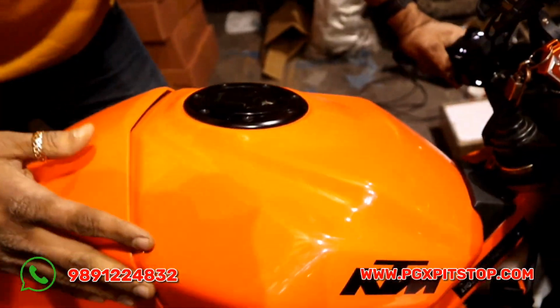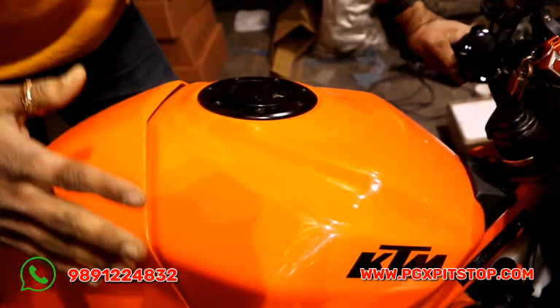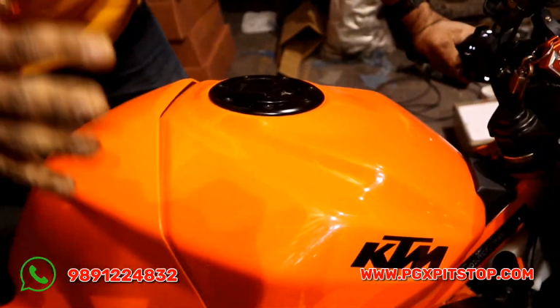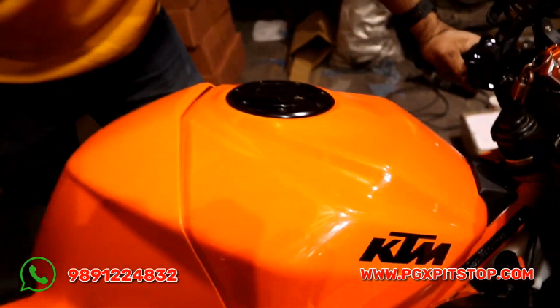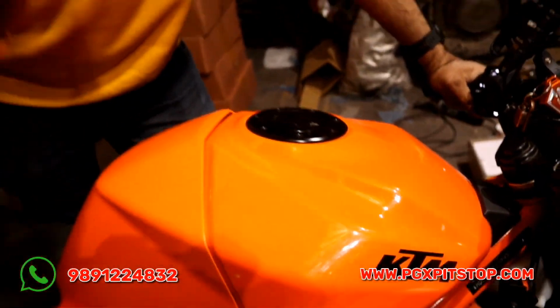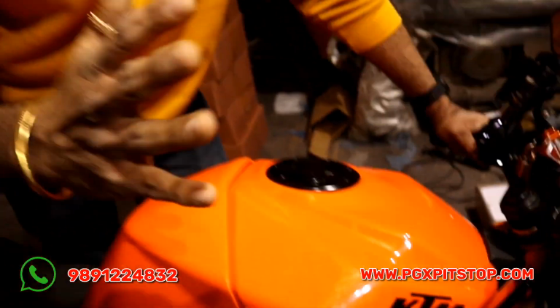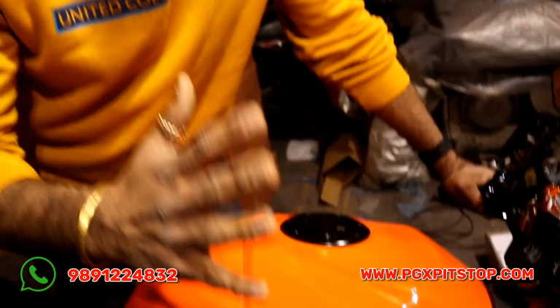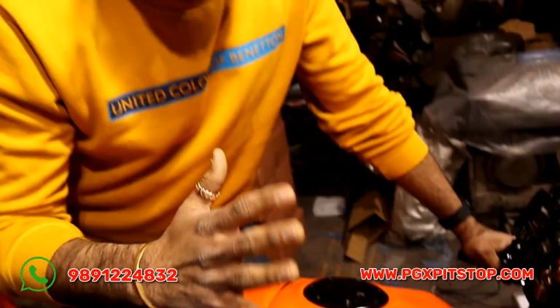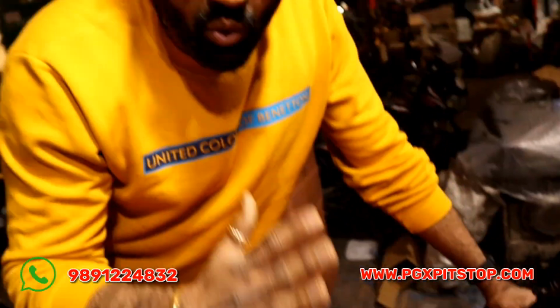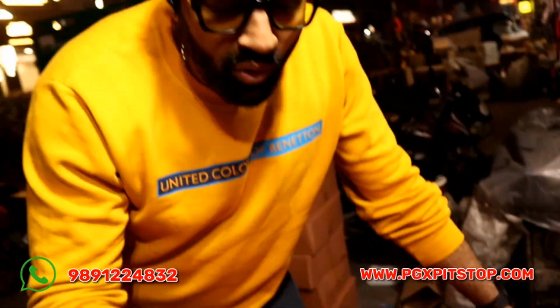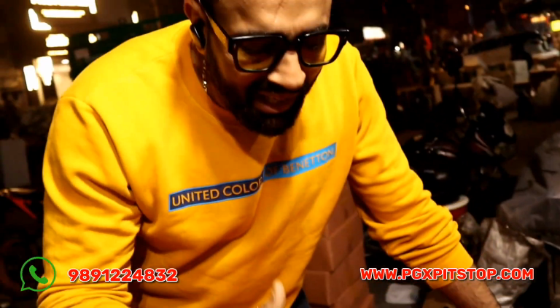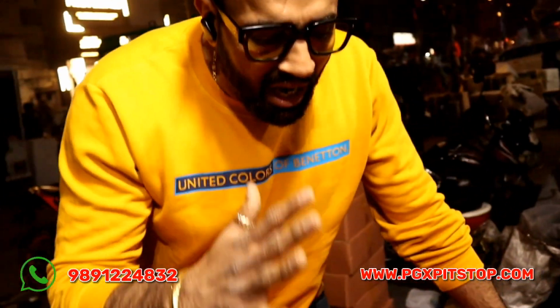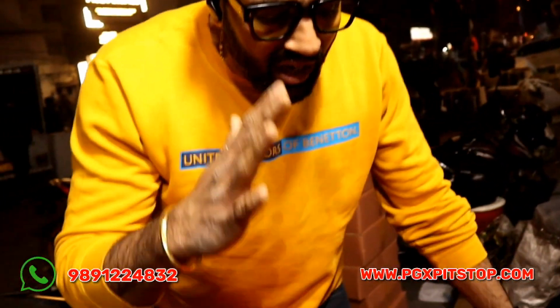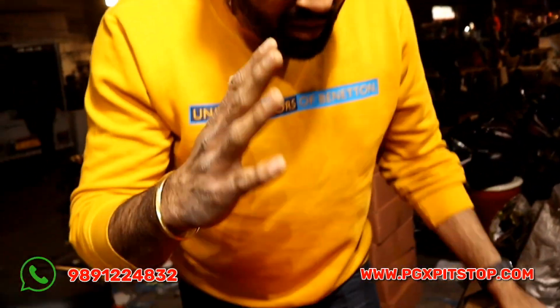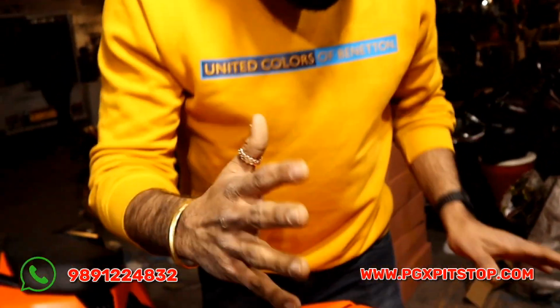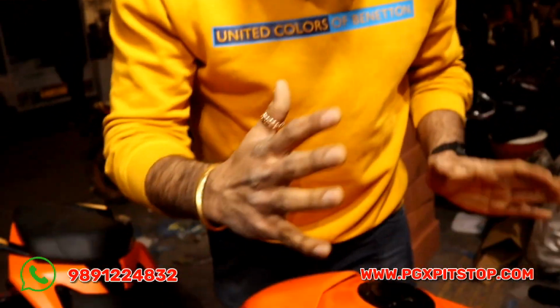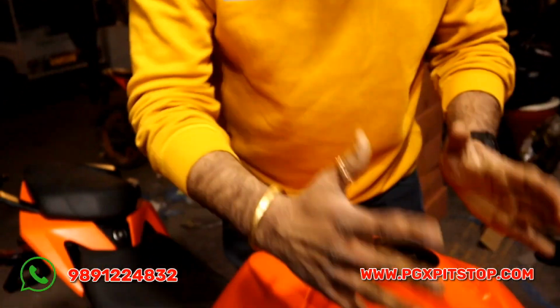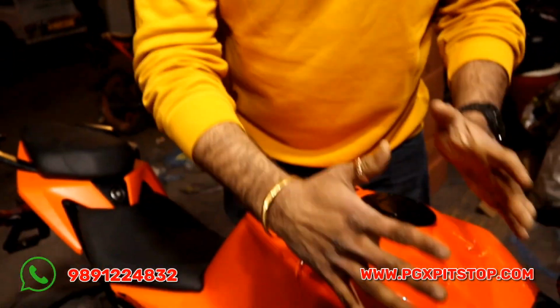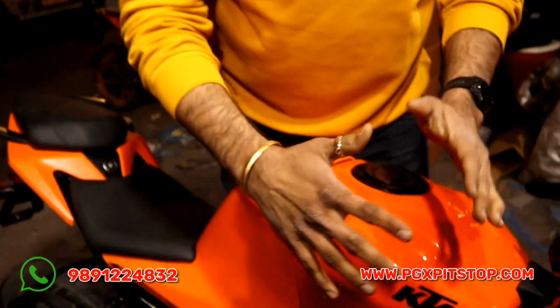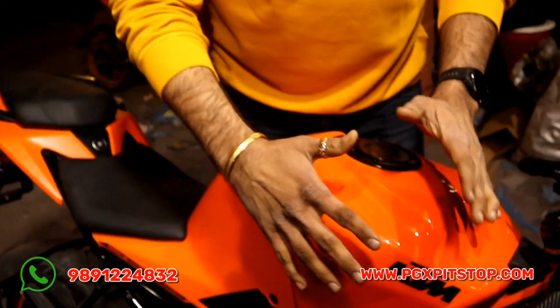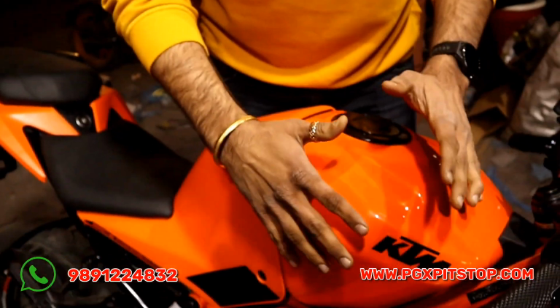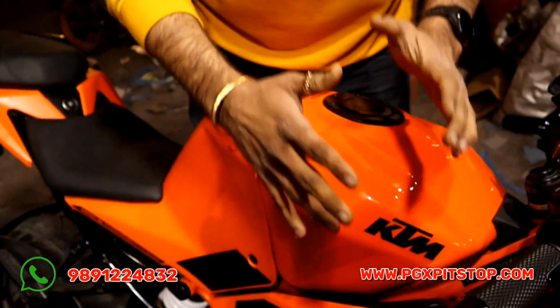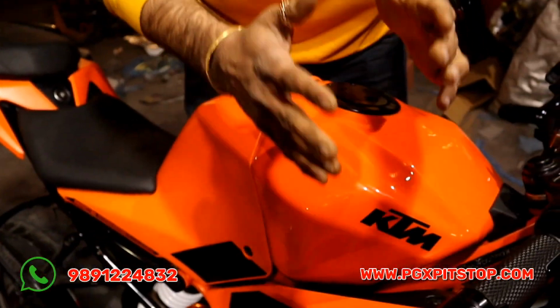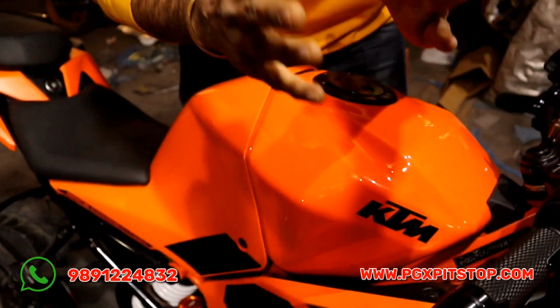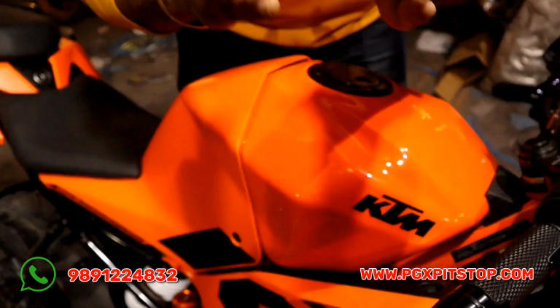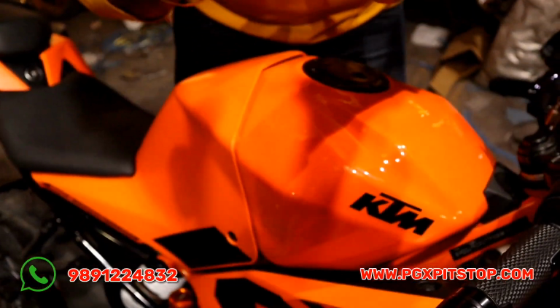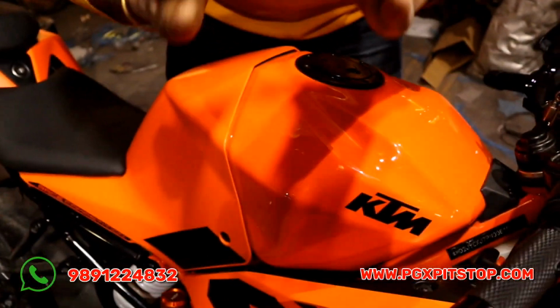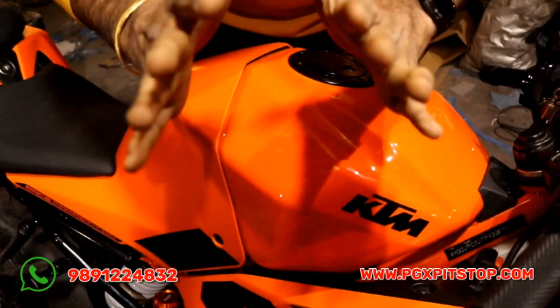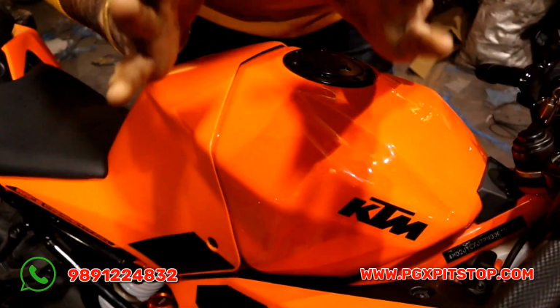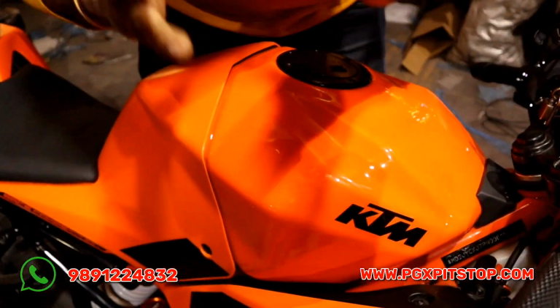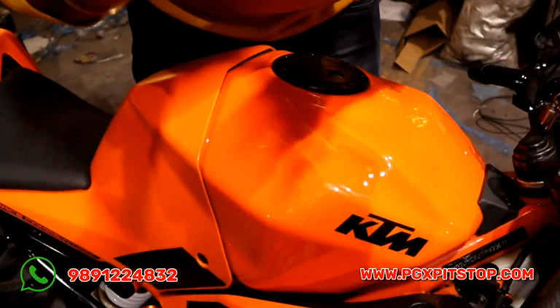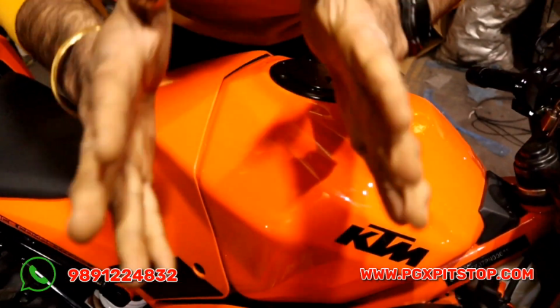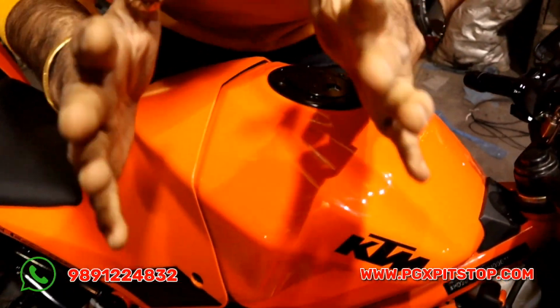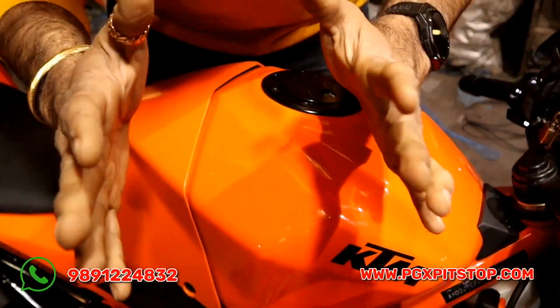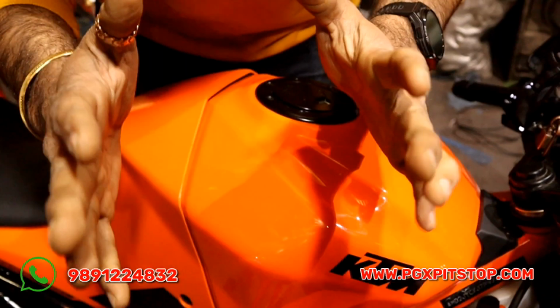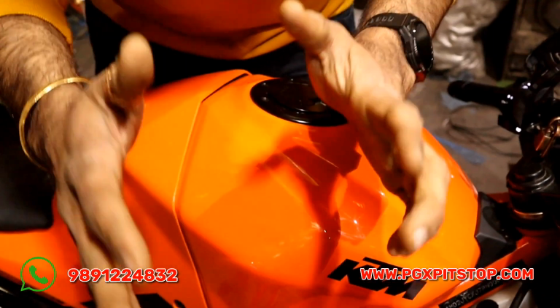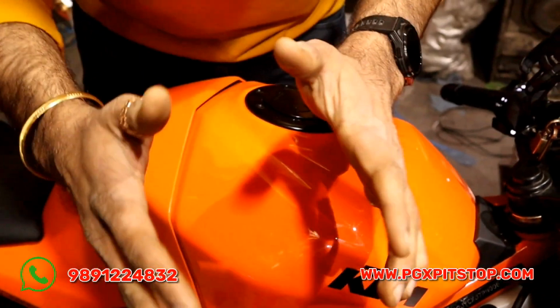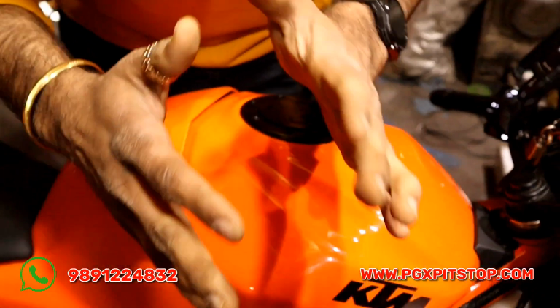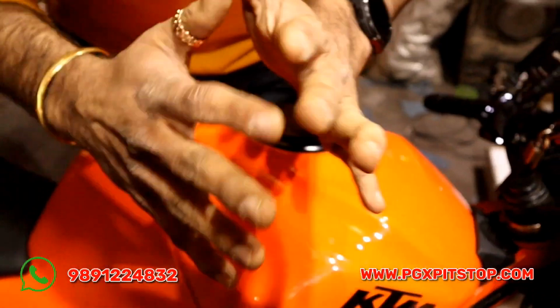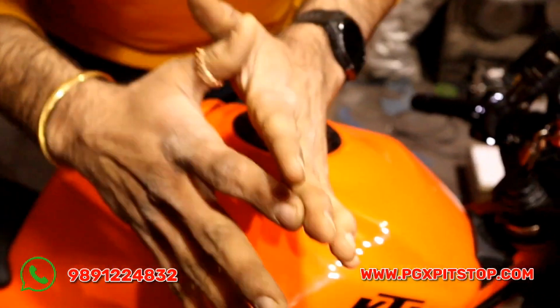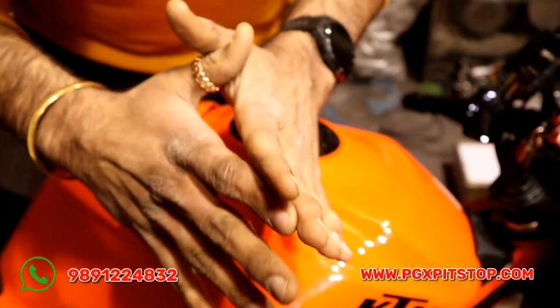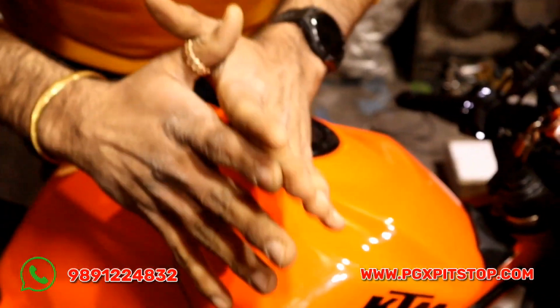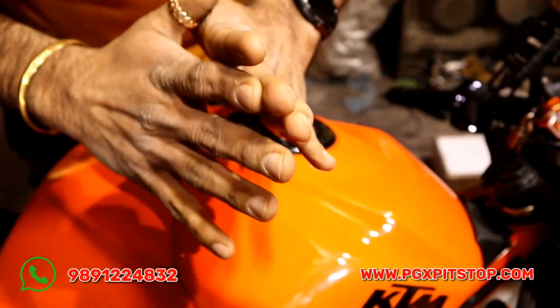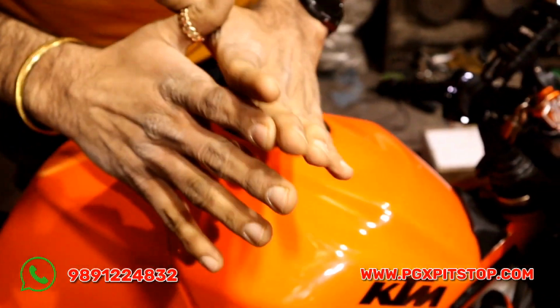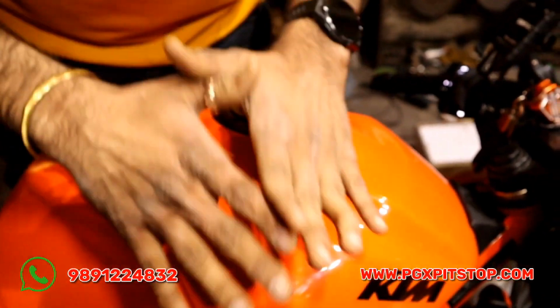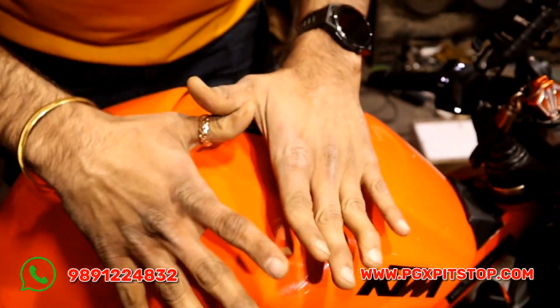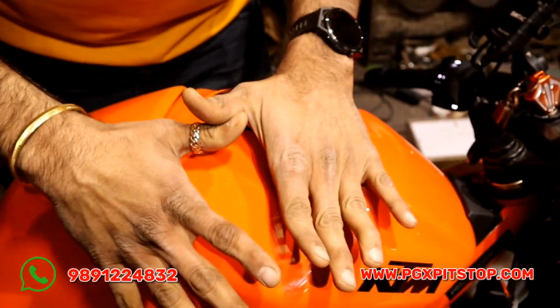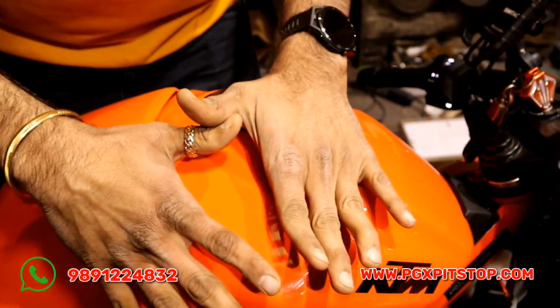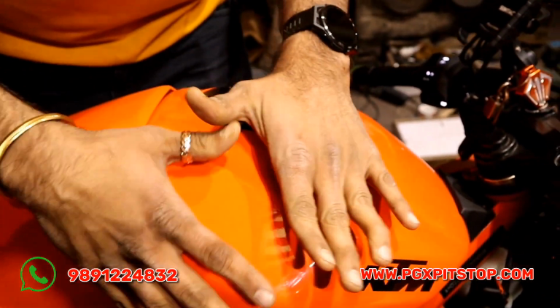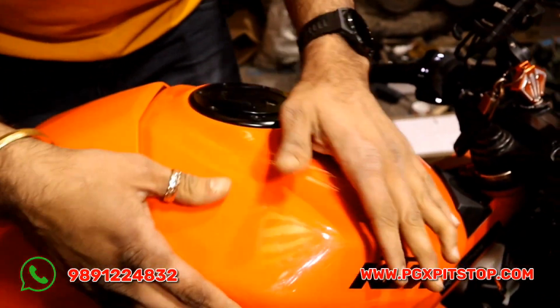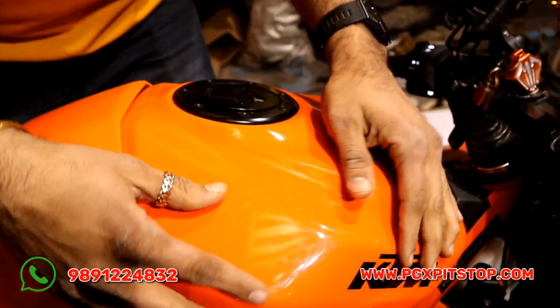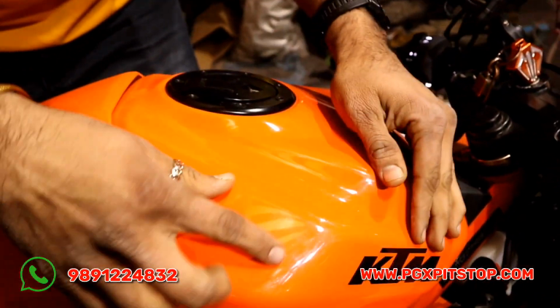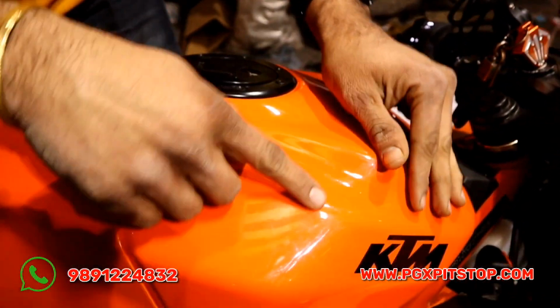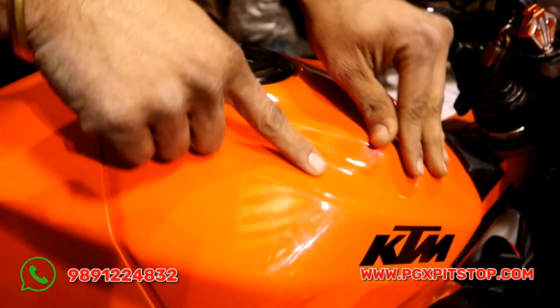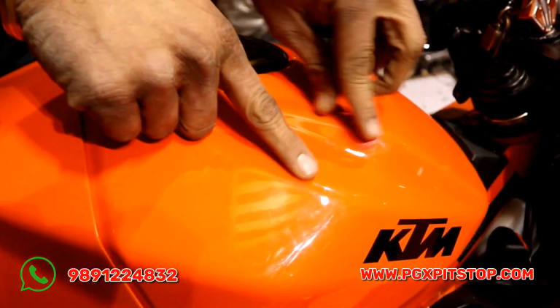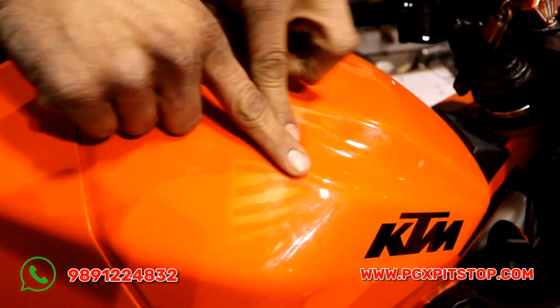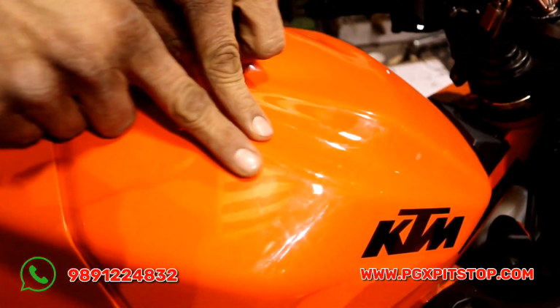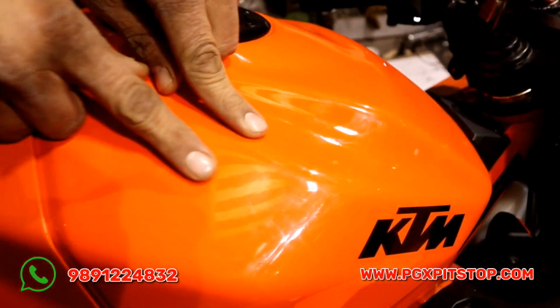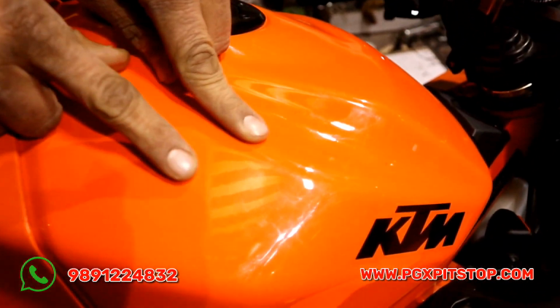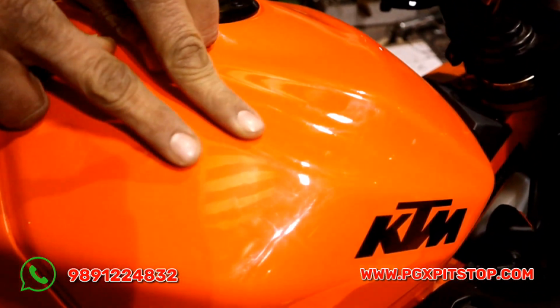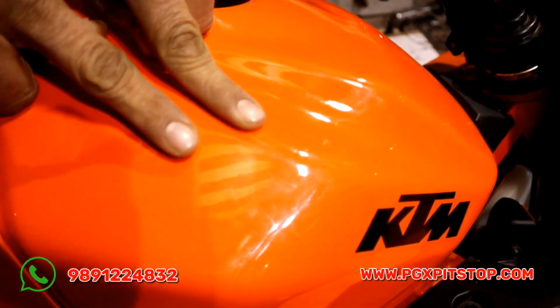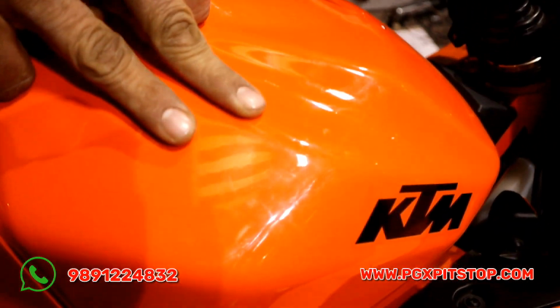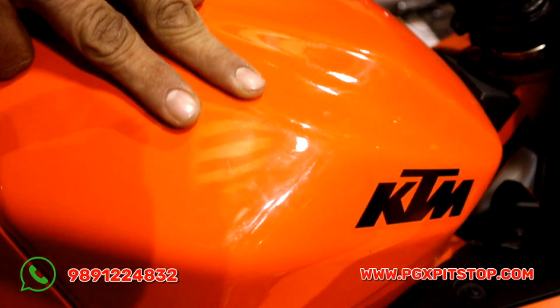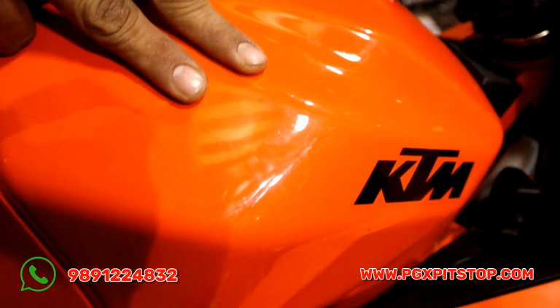The most important thing is, if you don't want your bike to get scratched in the future, then you have to save it. This is the lamination — you can do it.